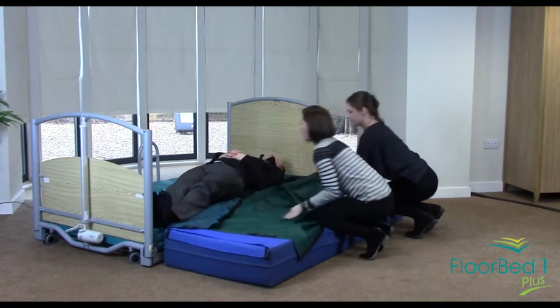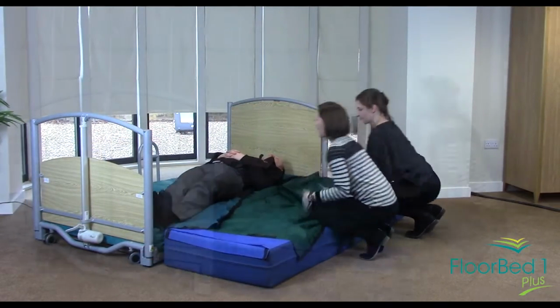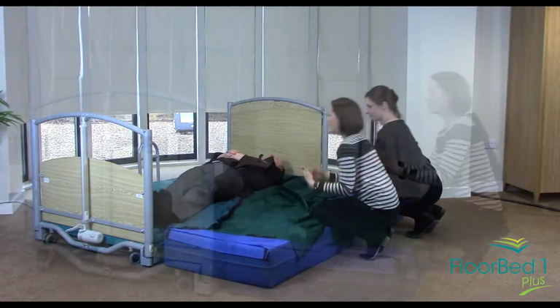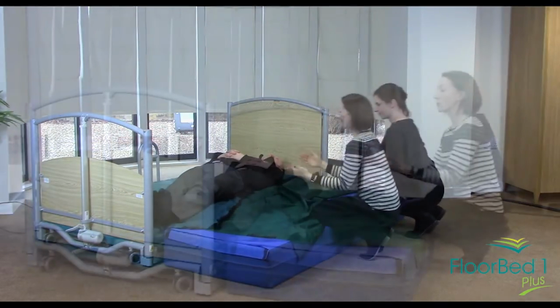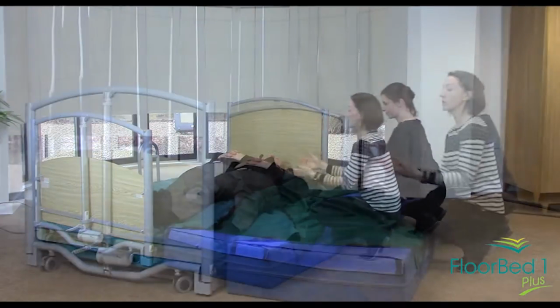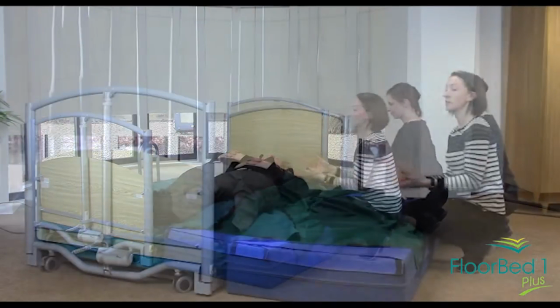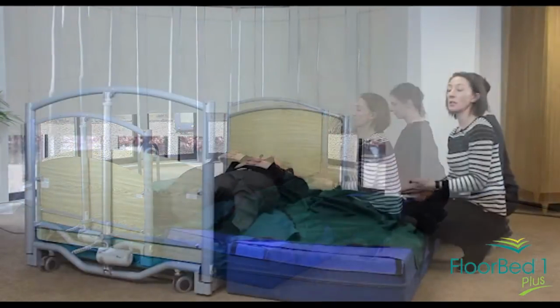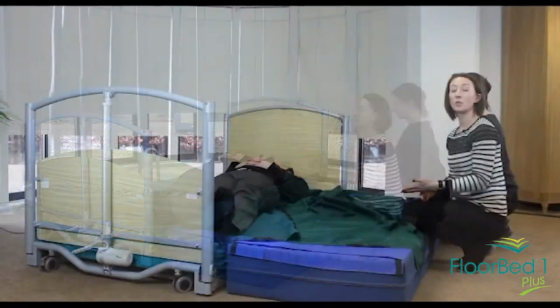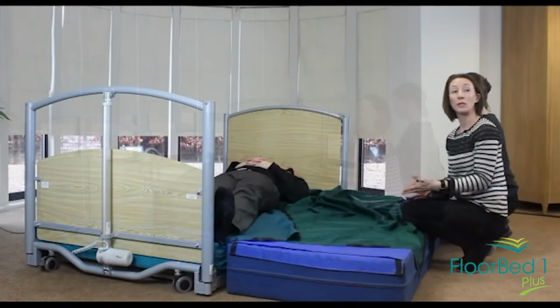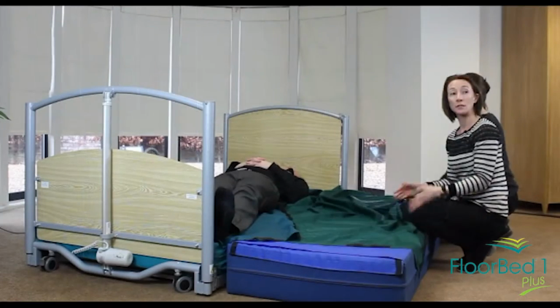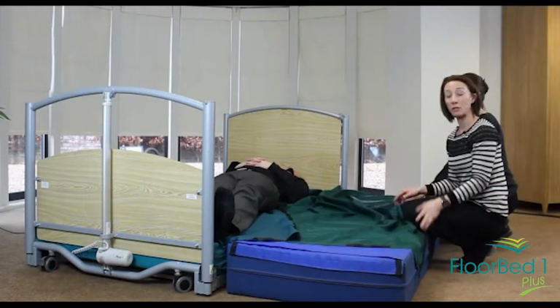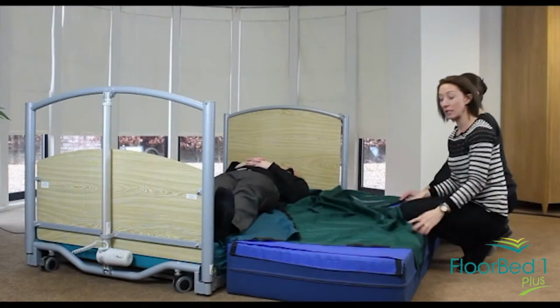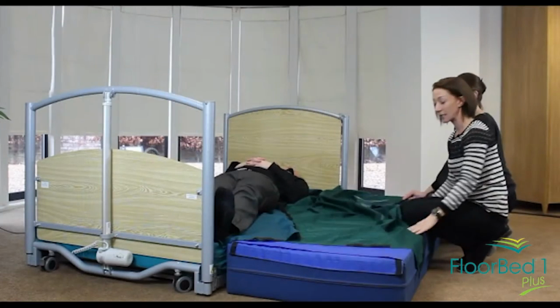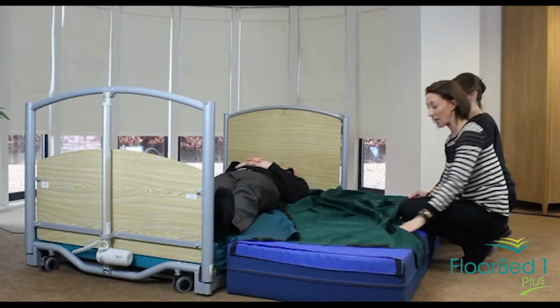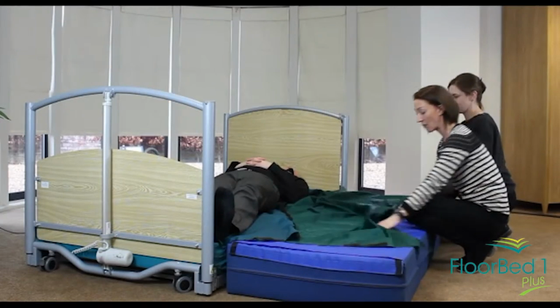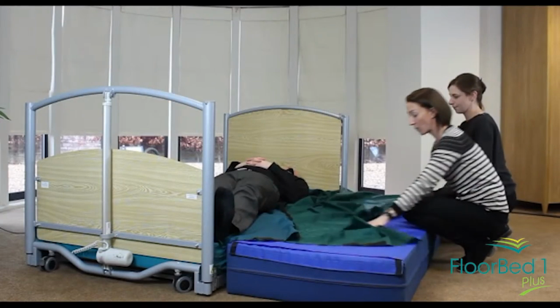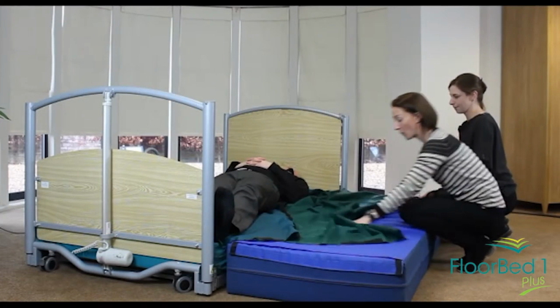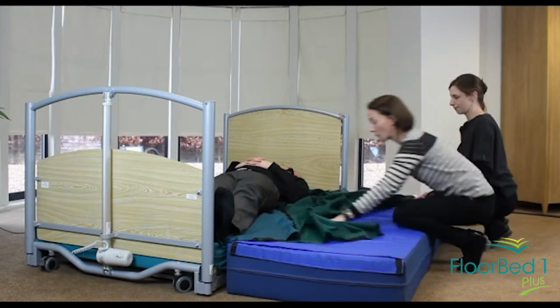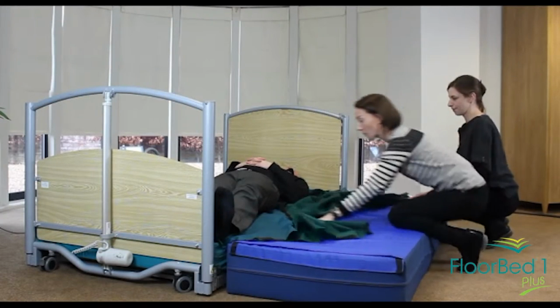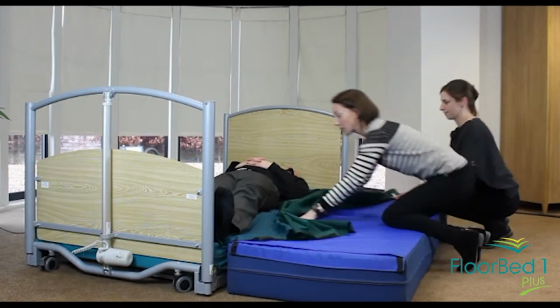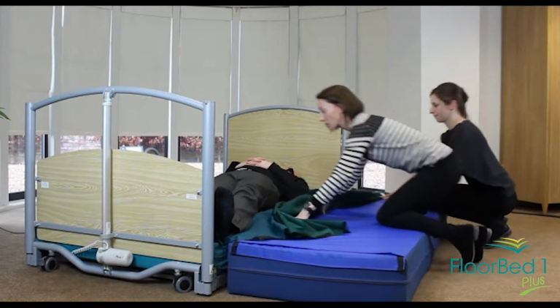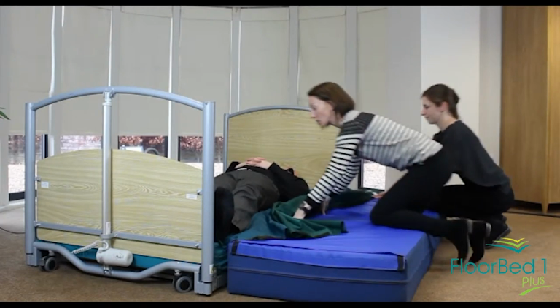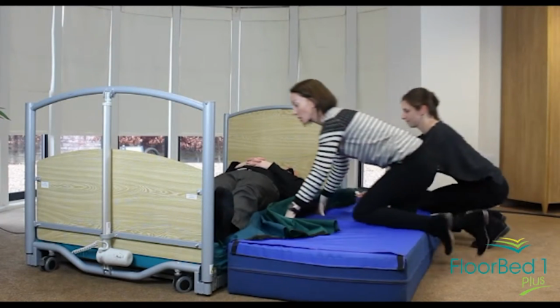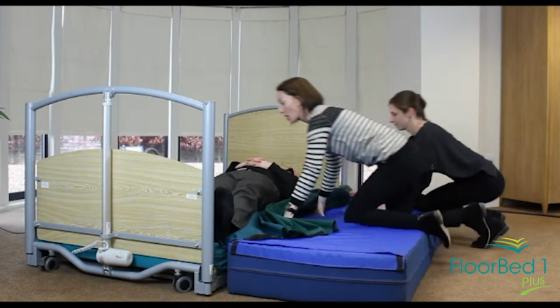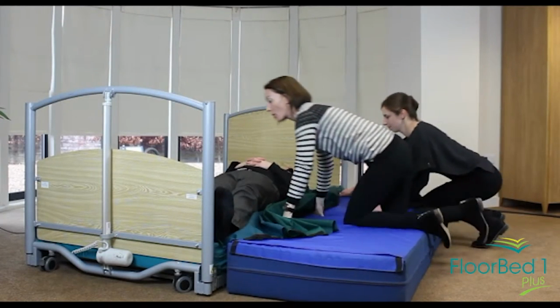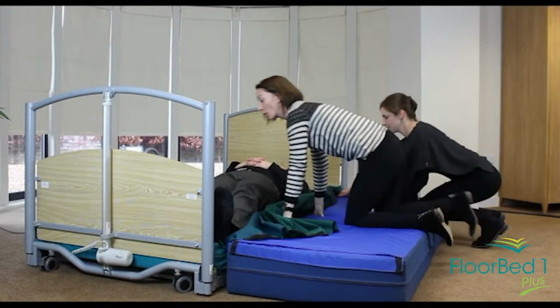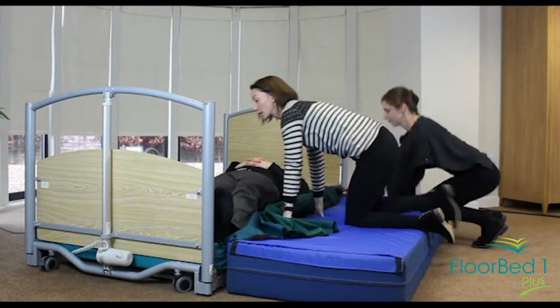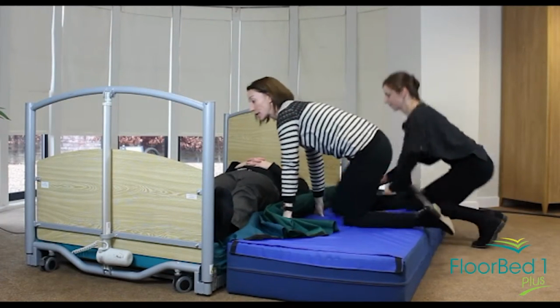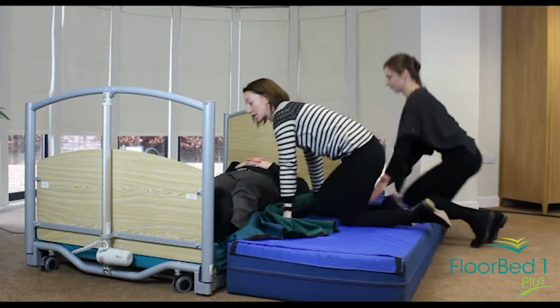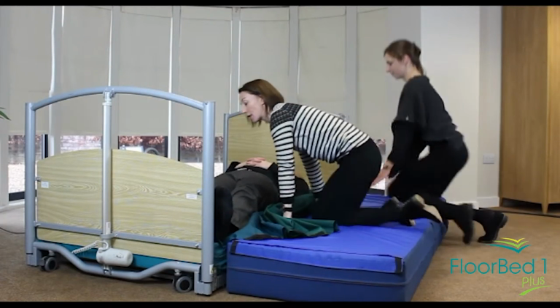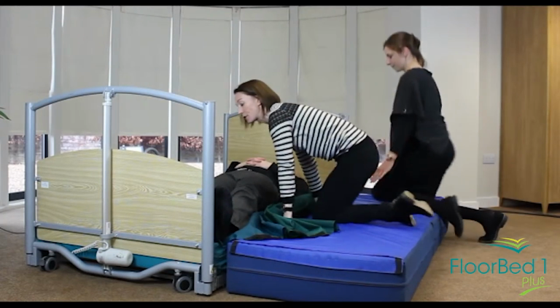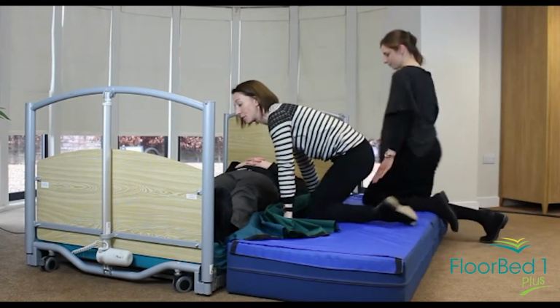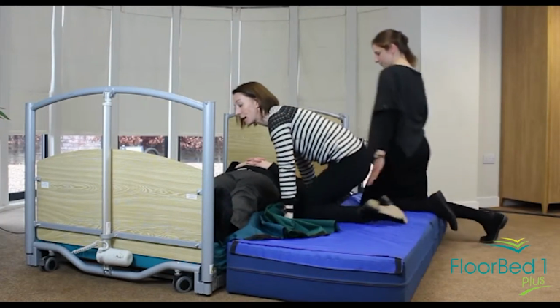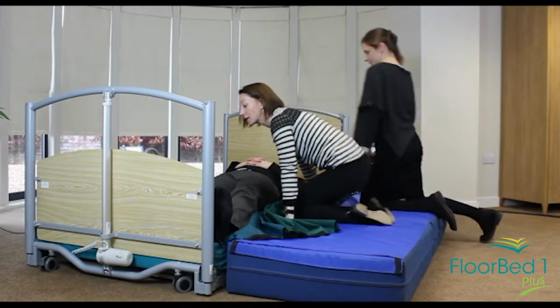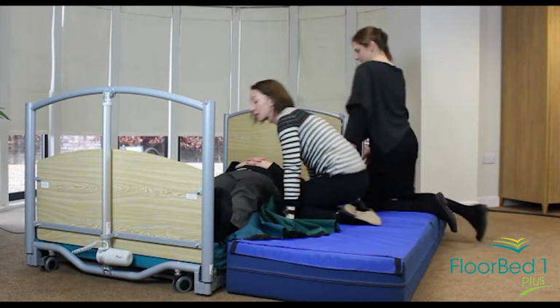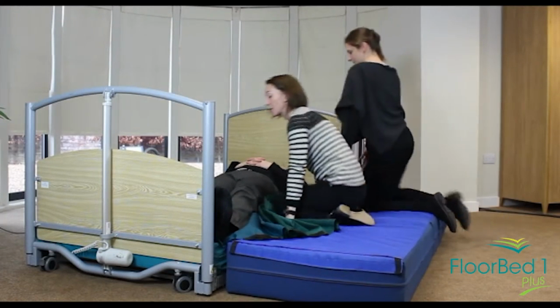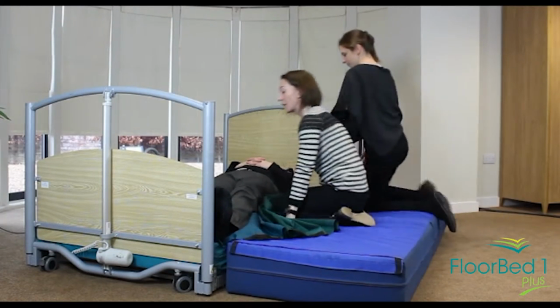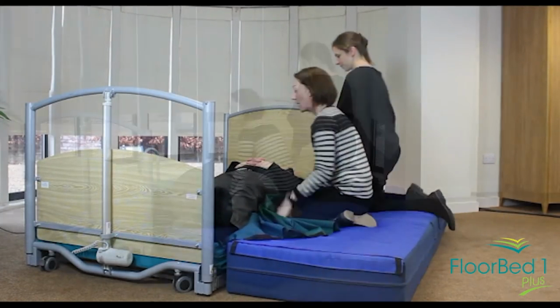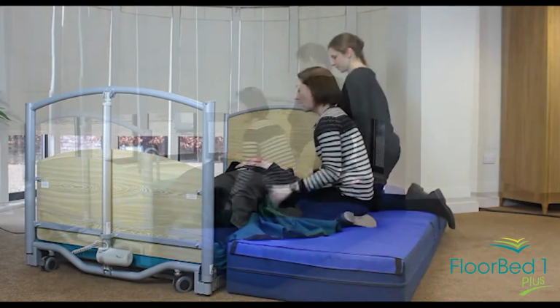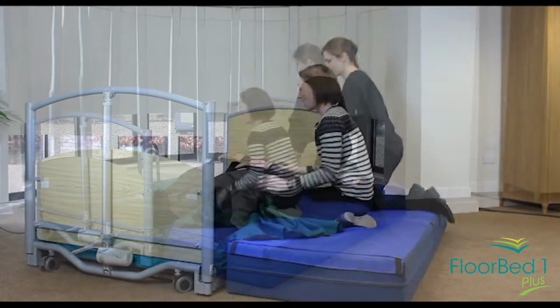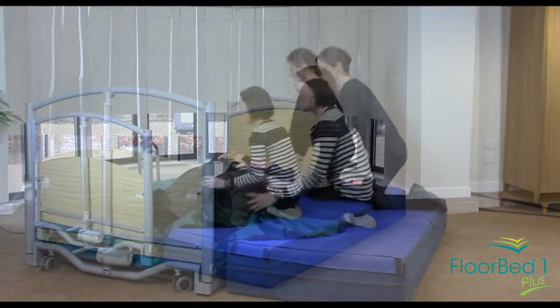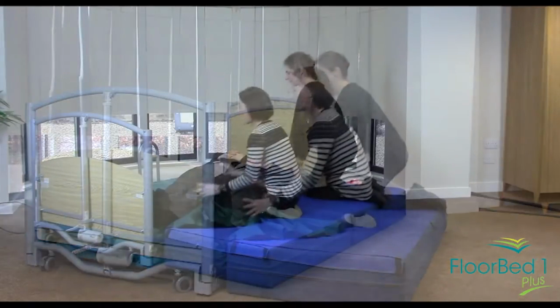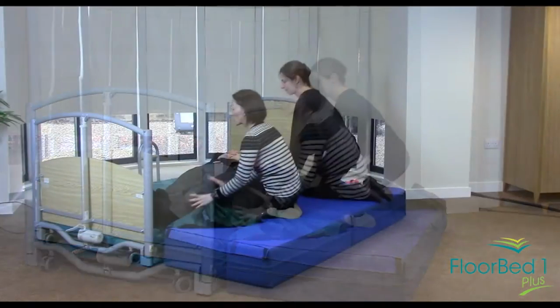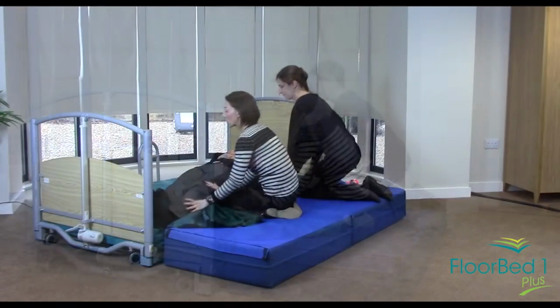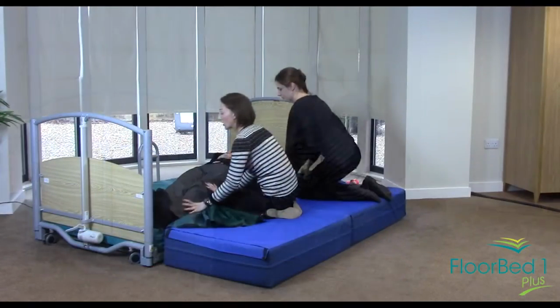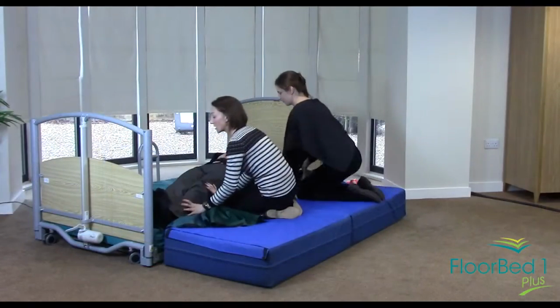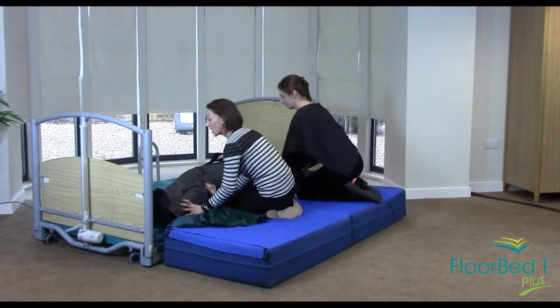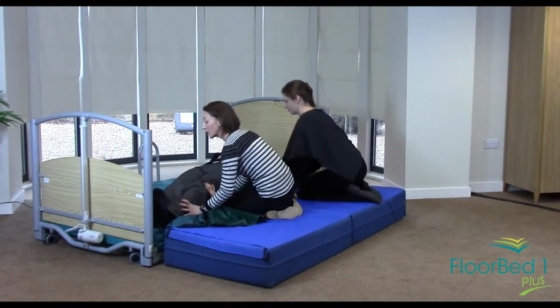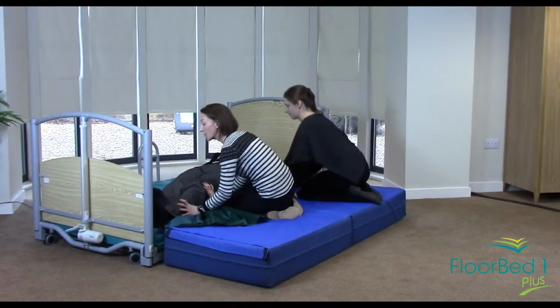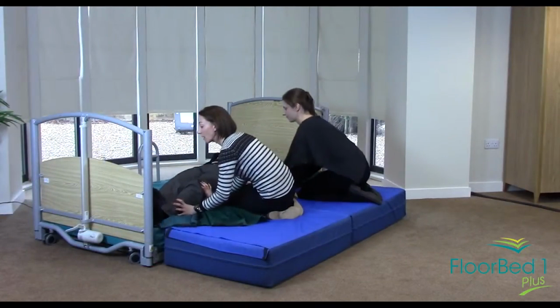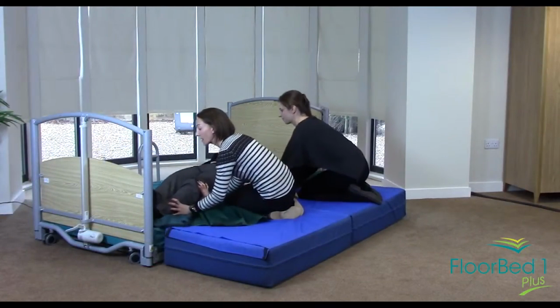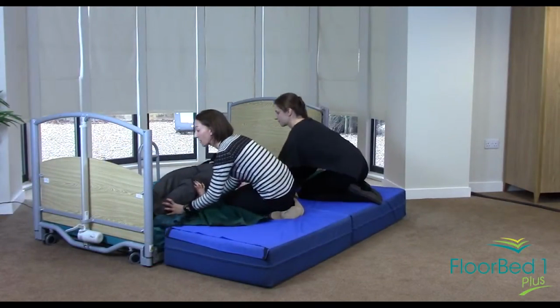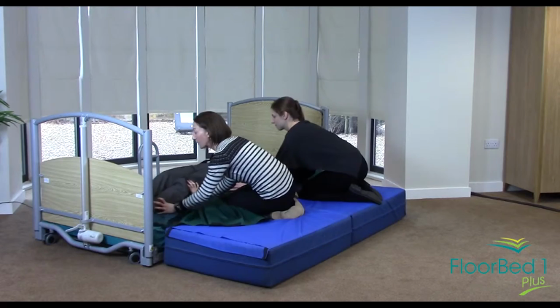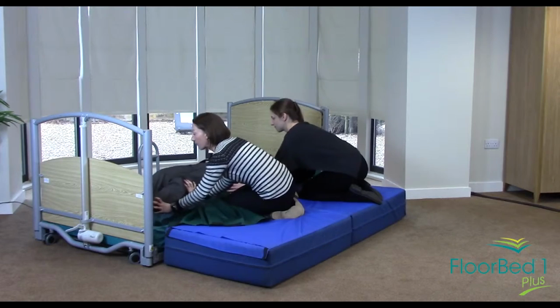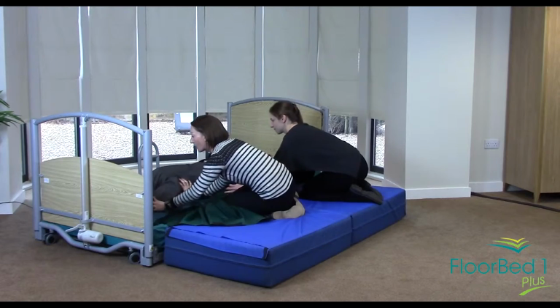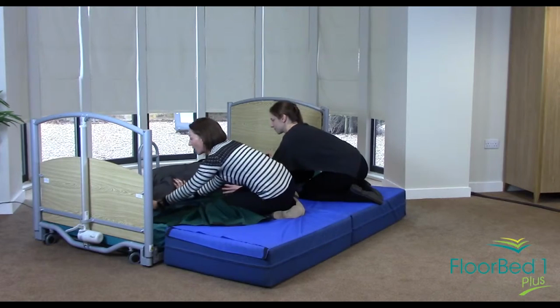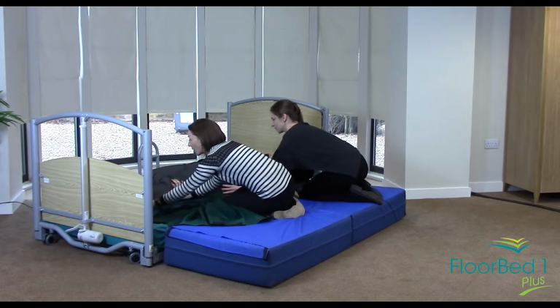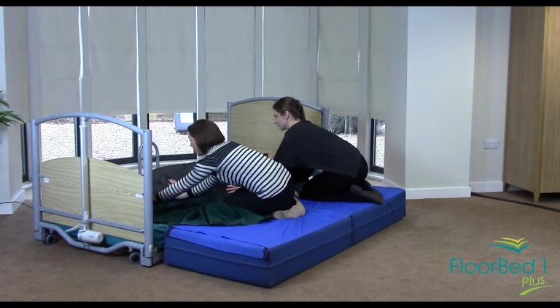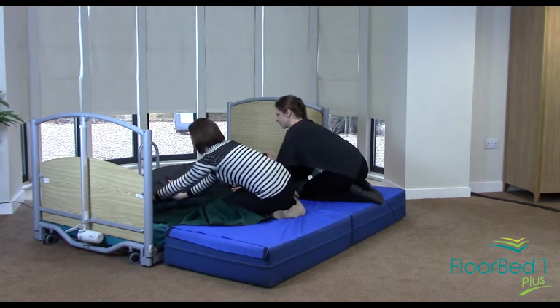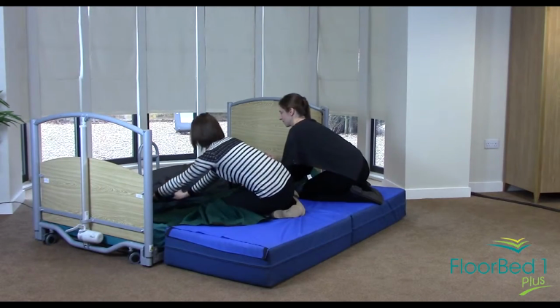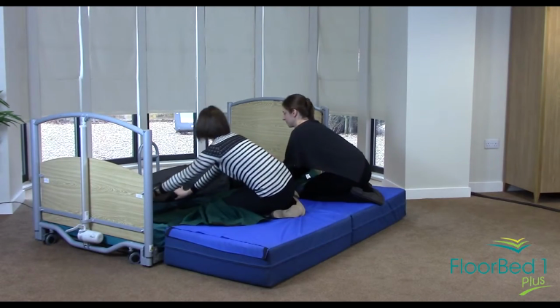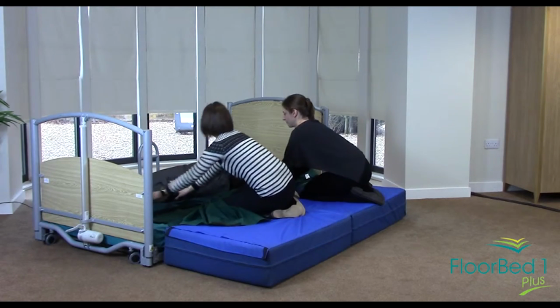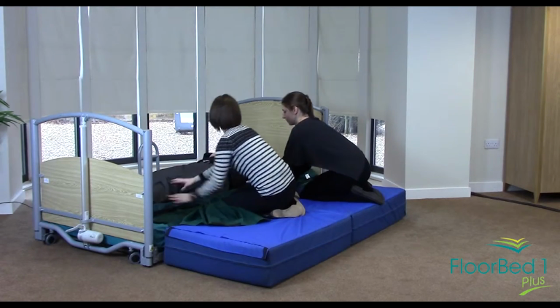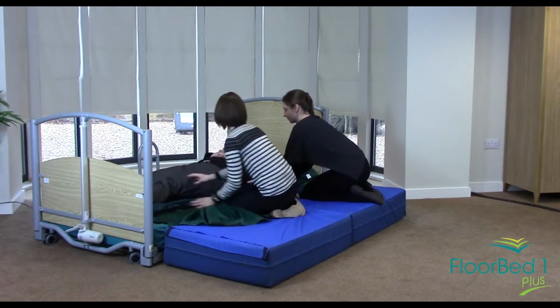In order to make sure he's really safe, what we will then do is come onto the safety mat and just slide him a little bit further onto the bed.